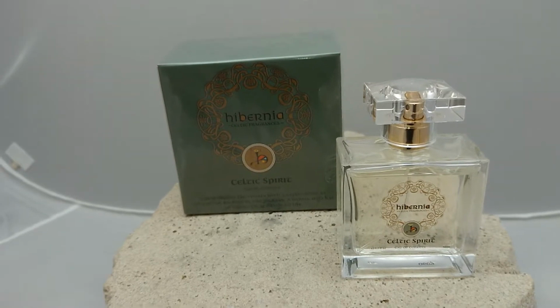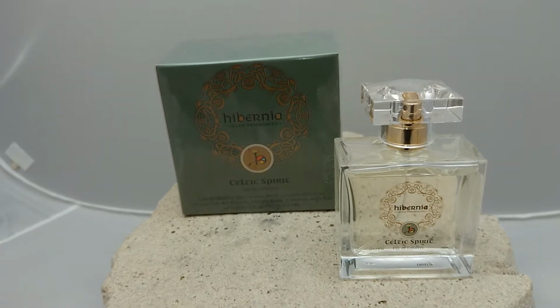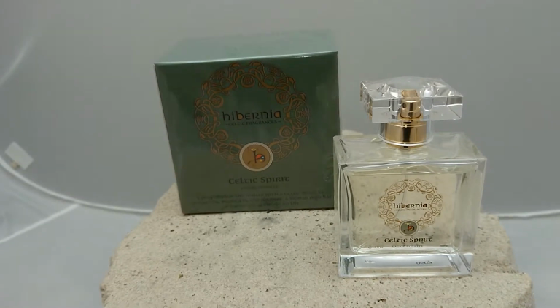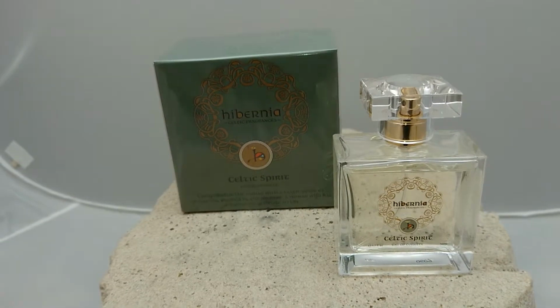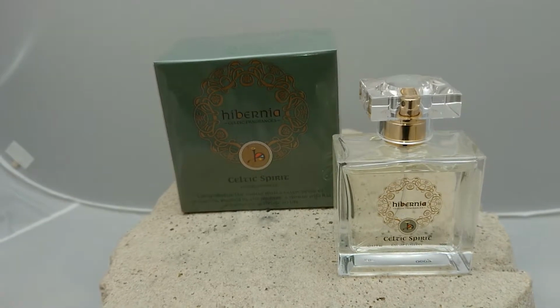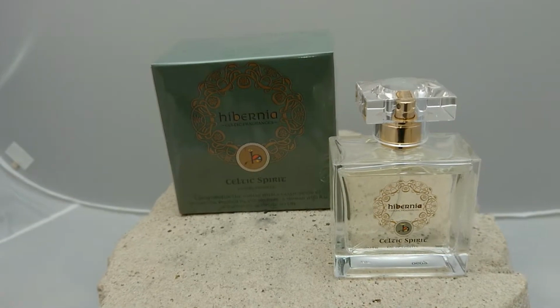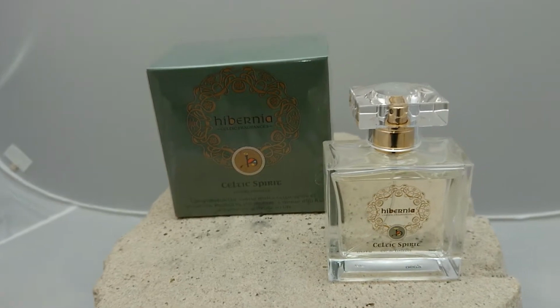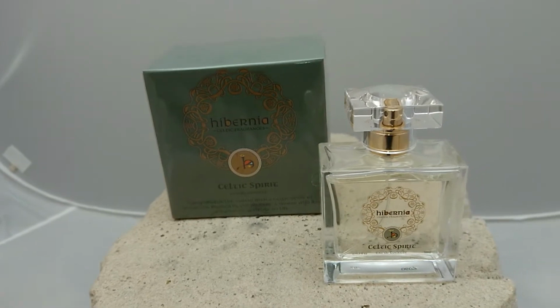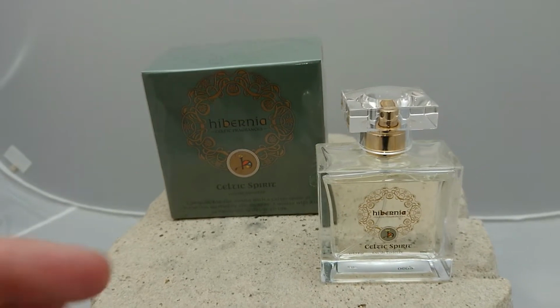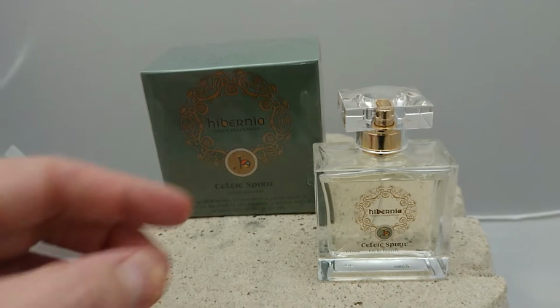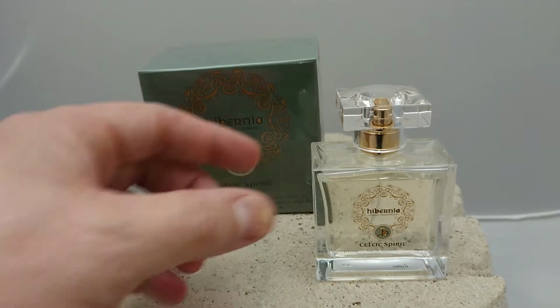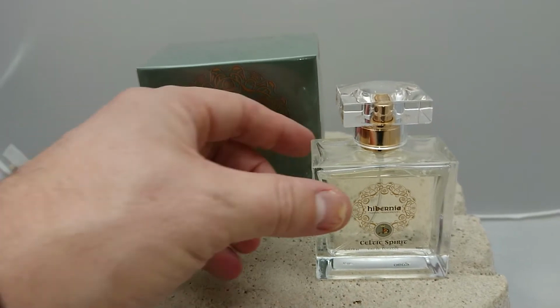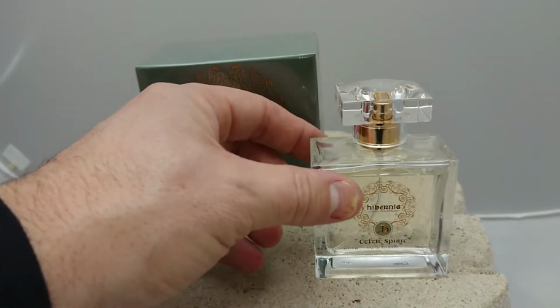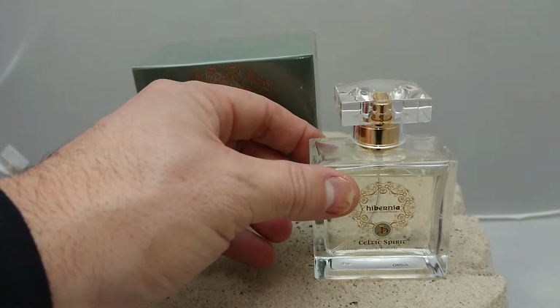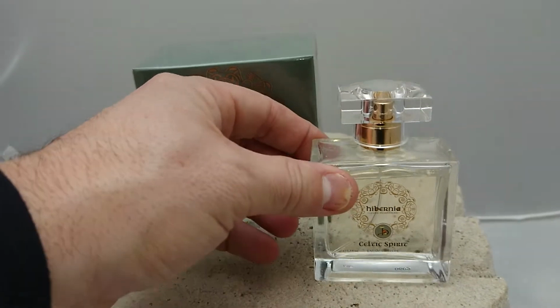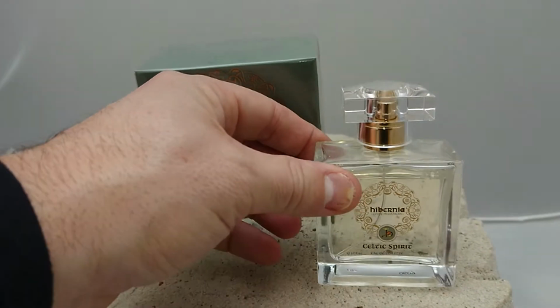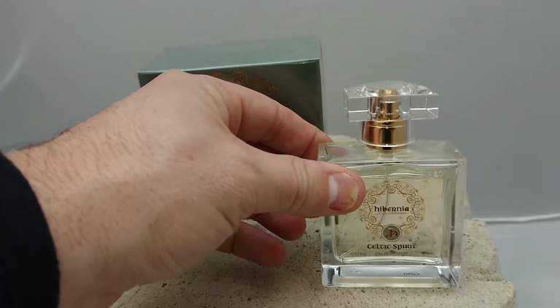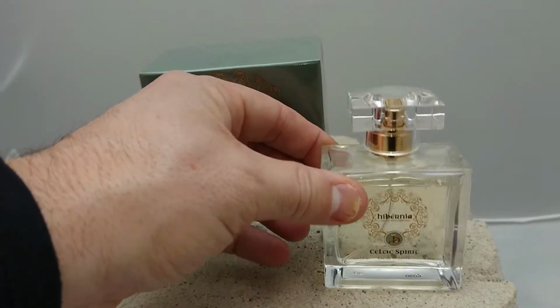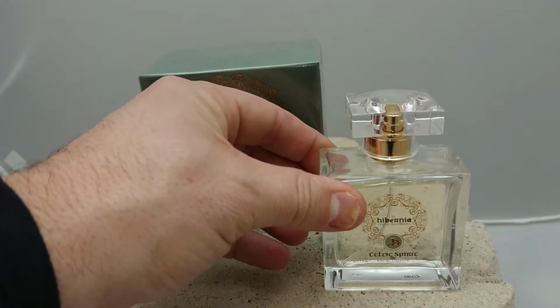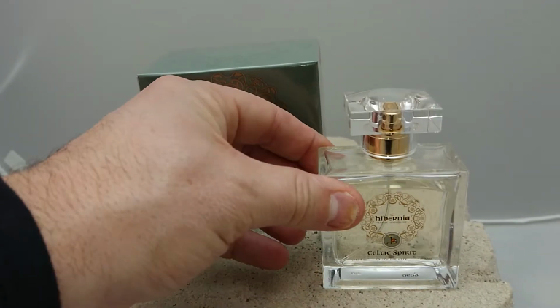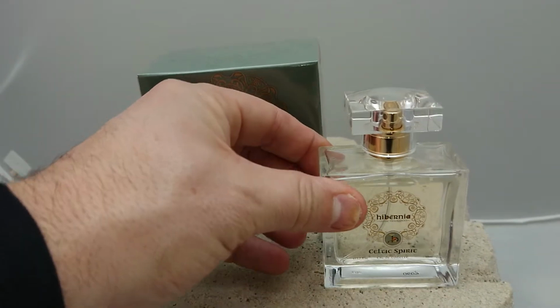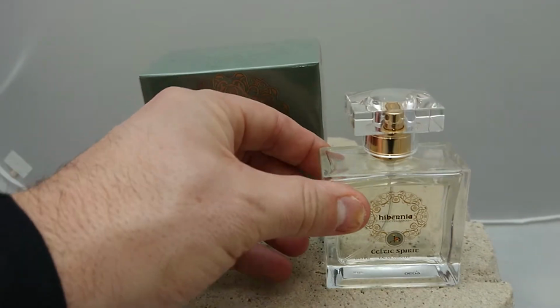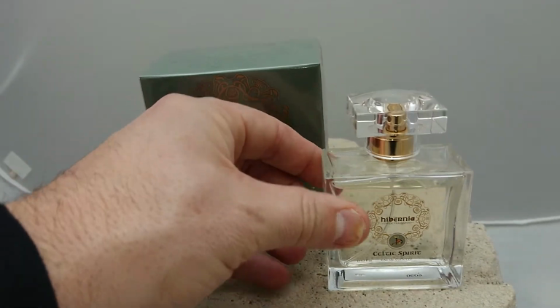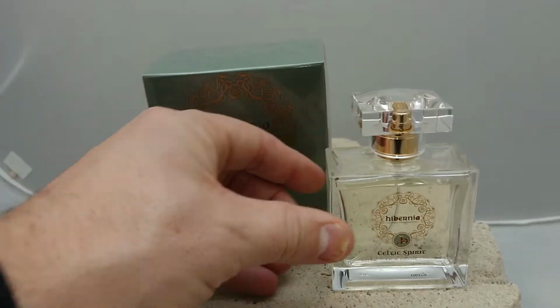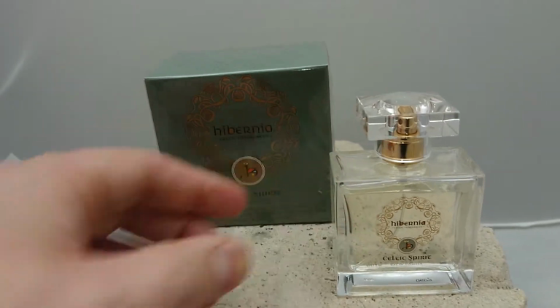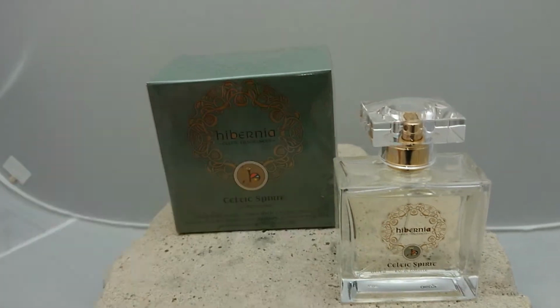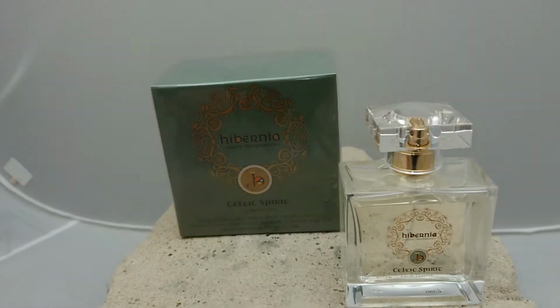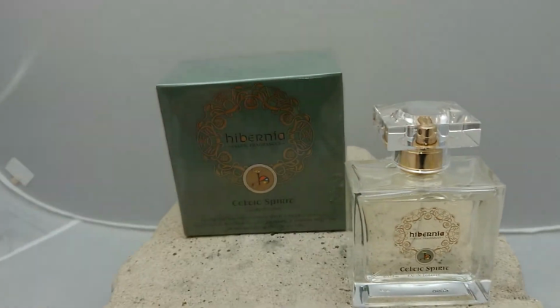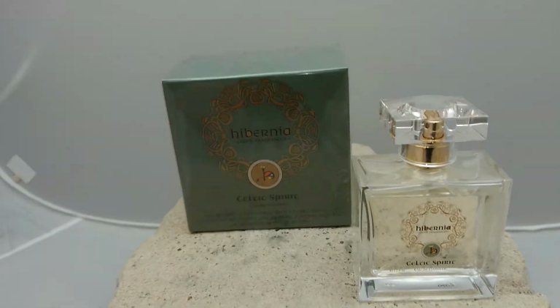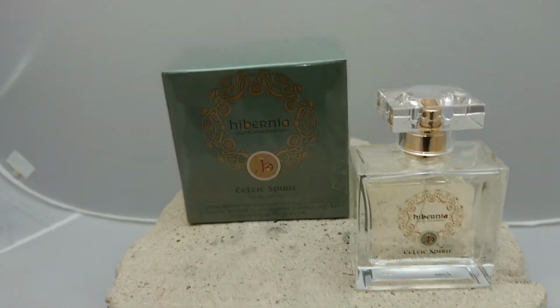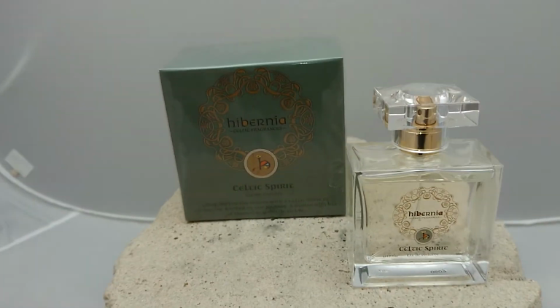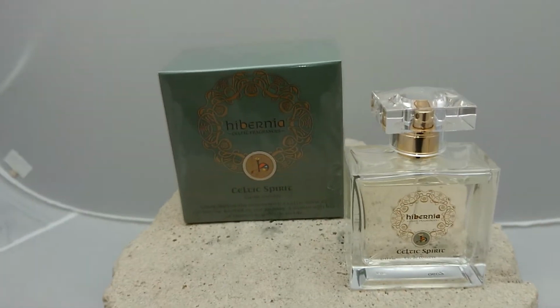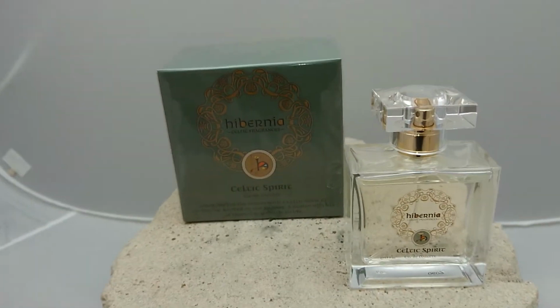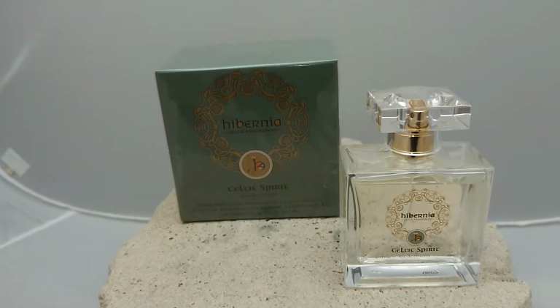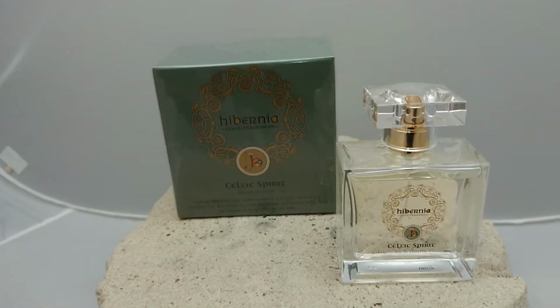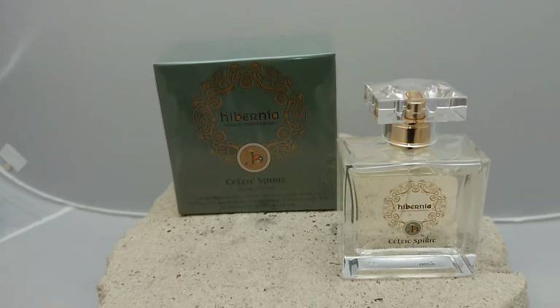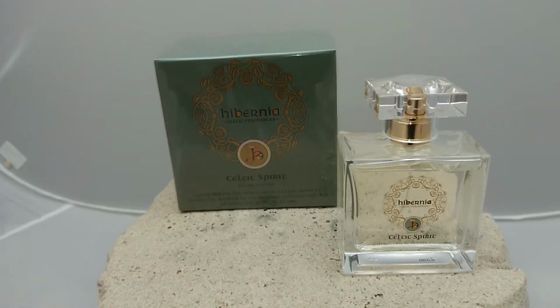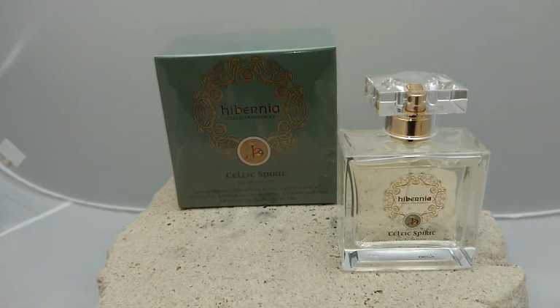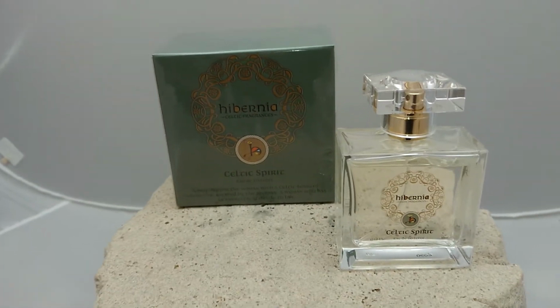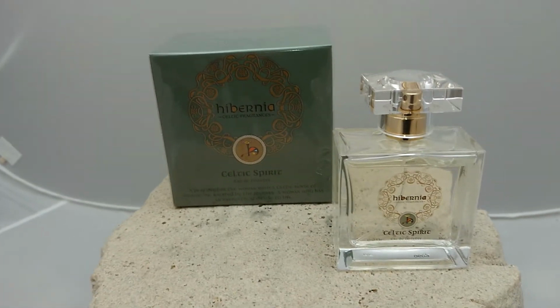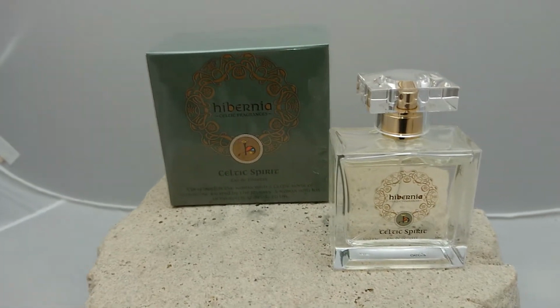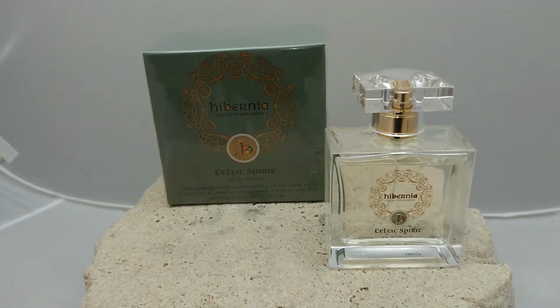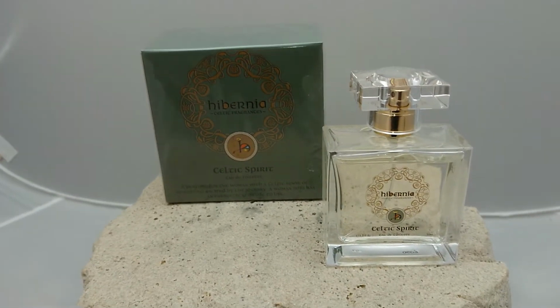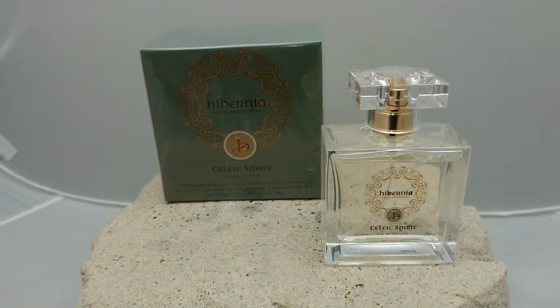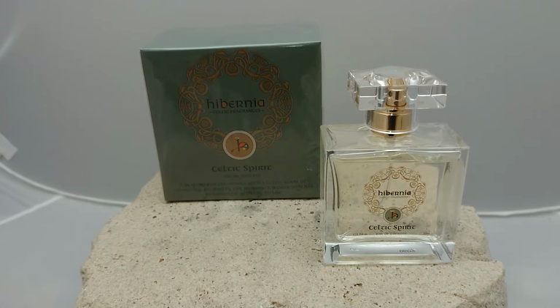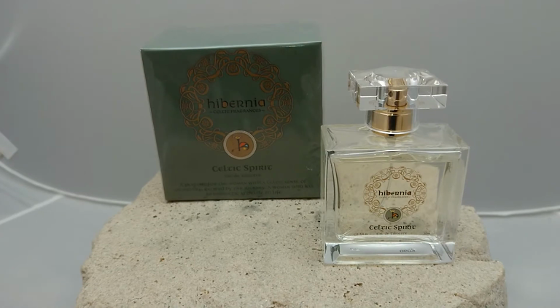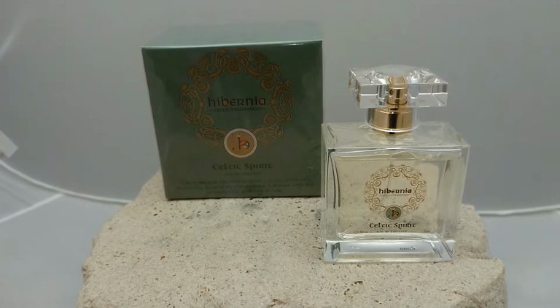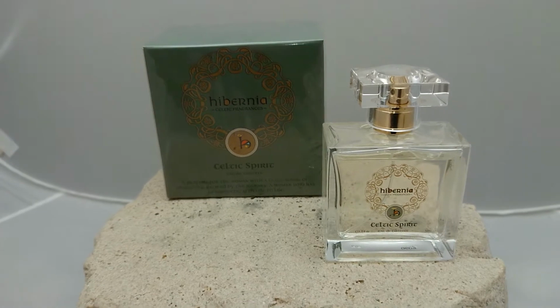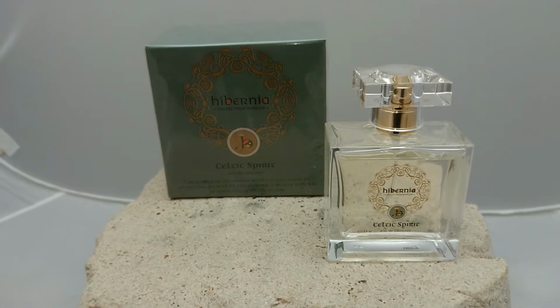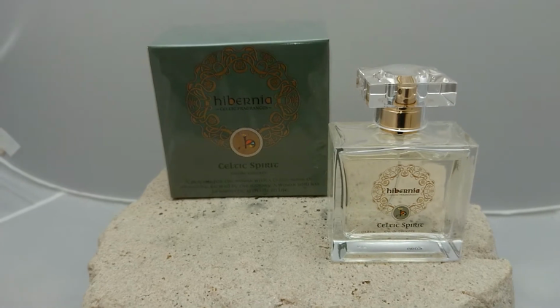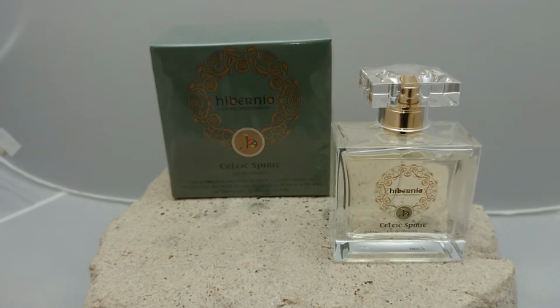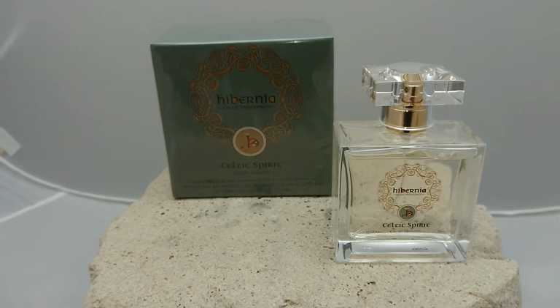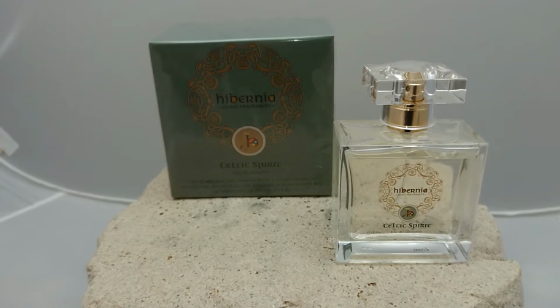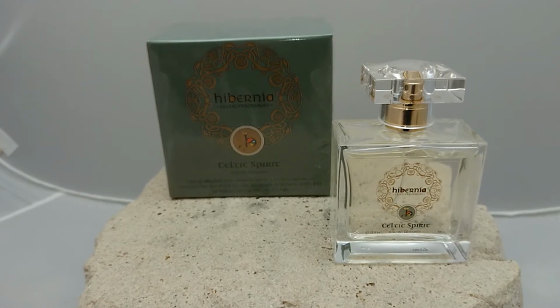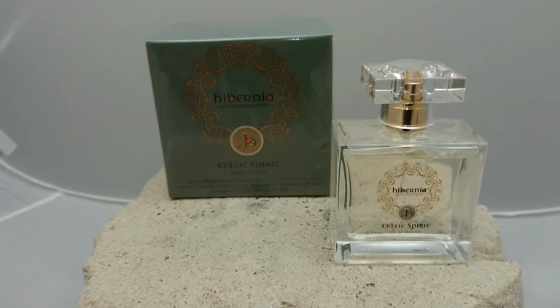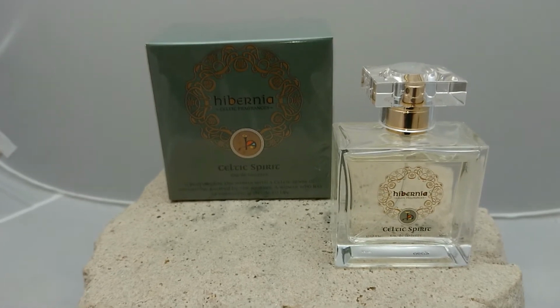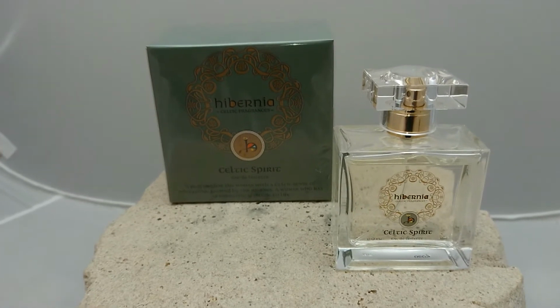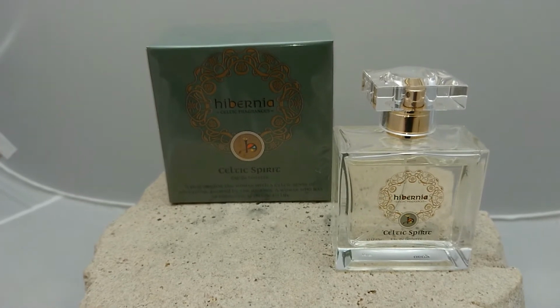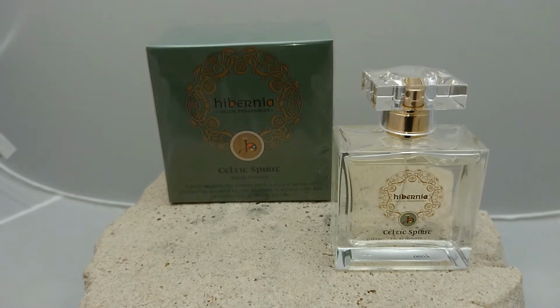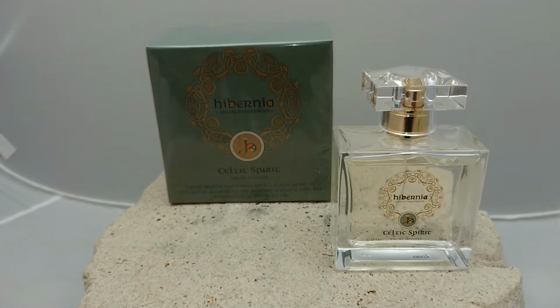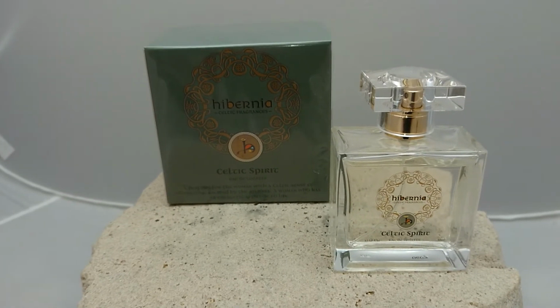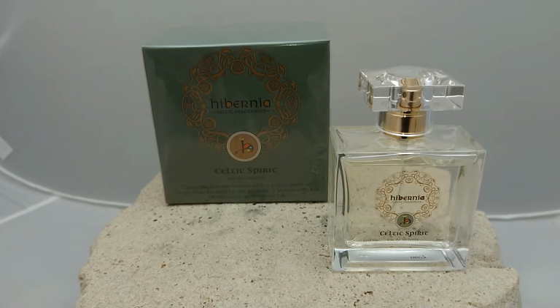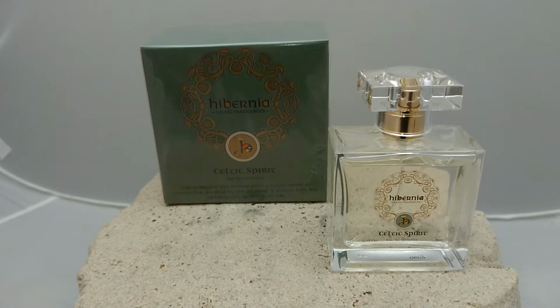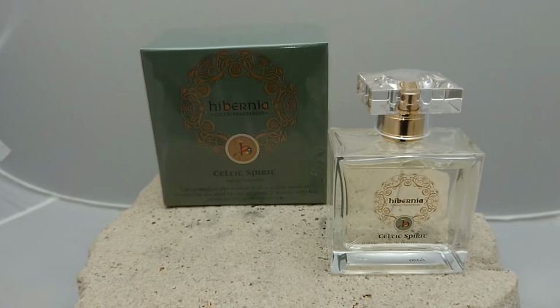But there you go — that's the 1.7 fluid ounces fragrance, and it's called Hibernia Celtic Spirit.